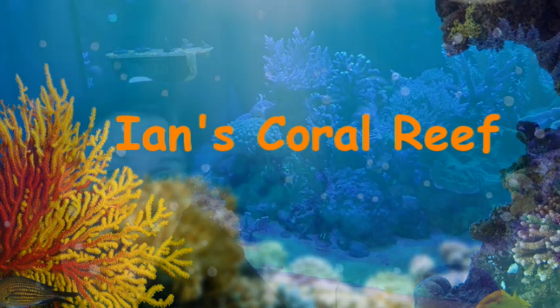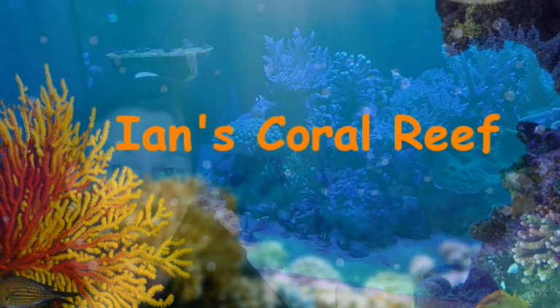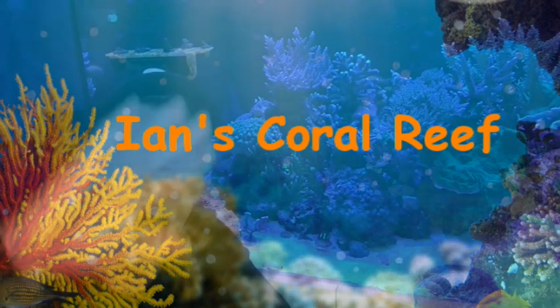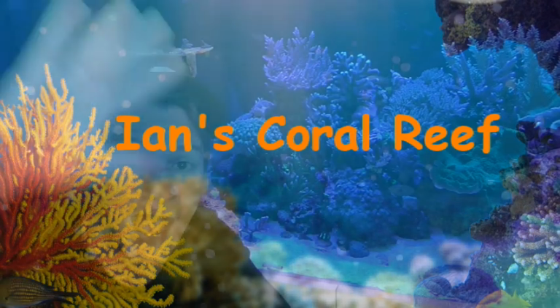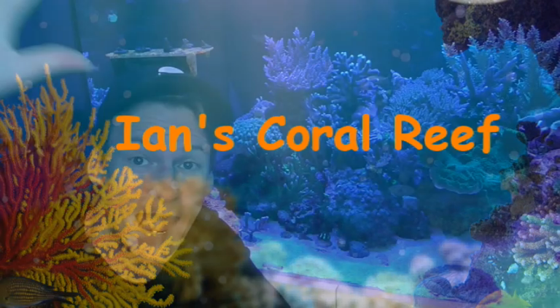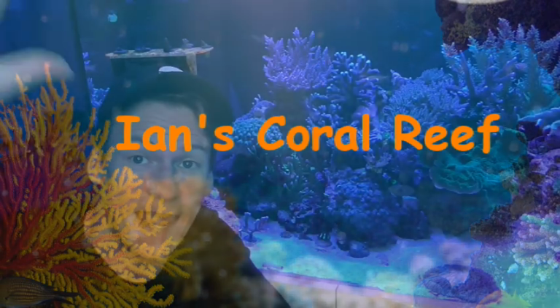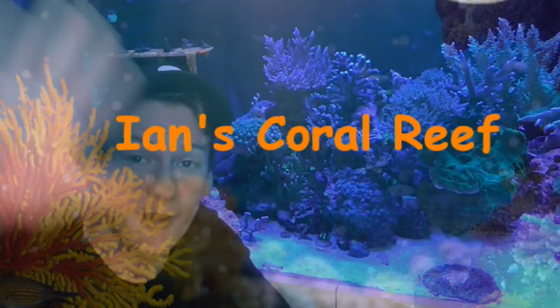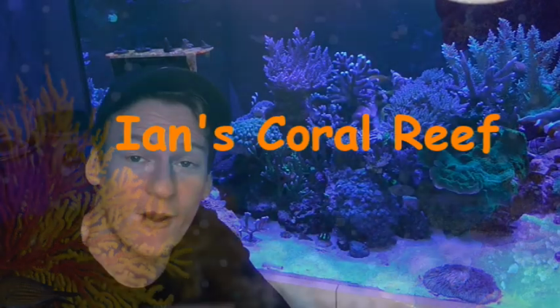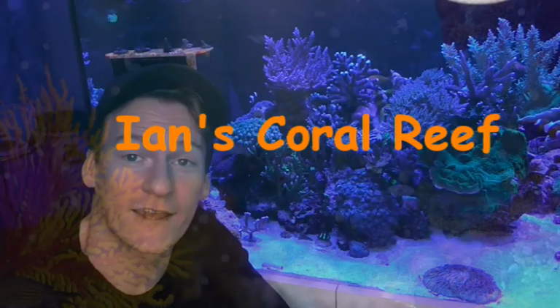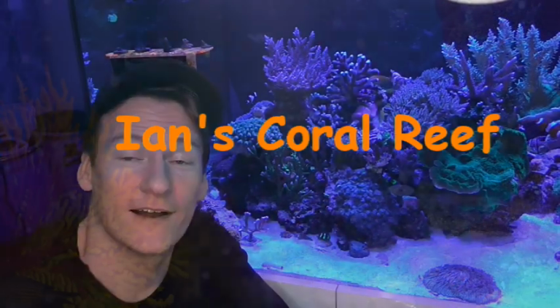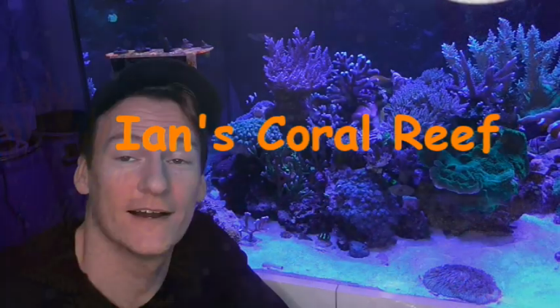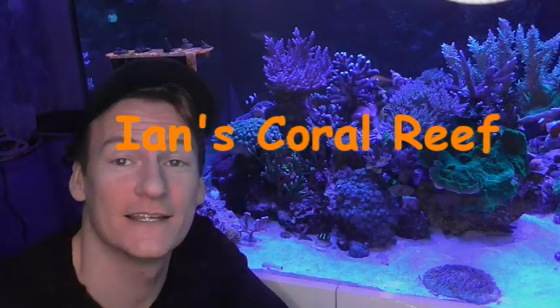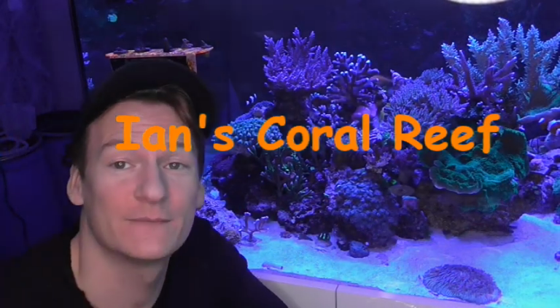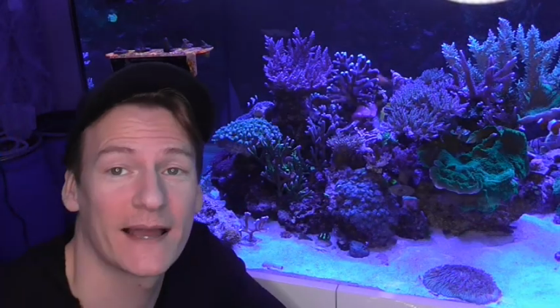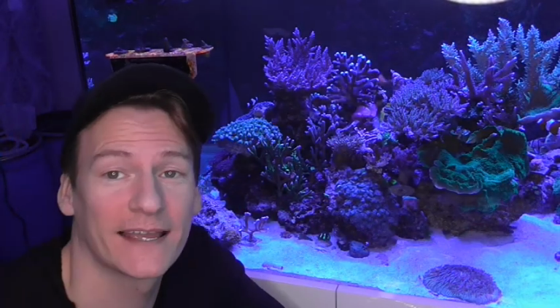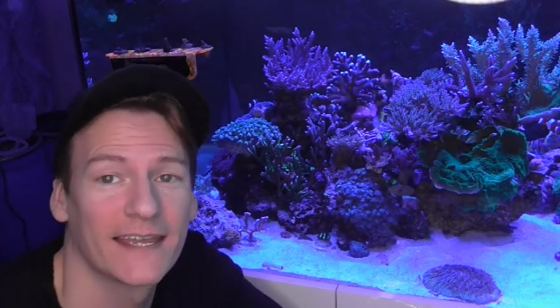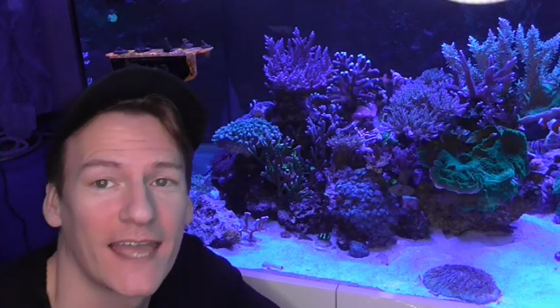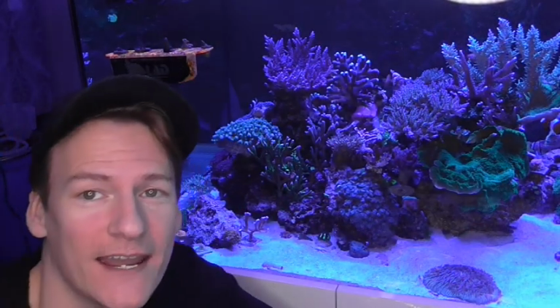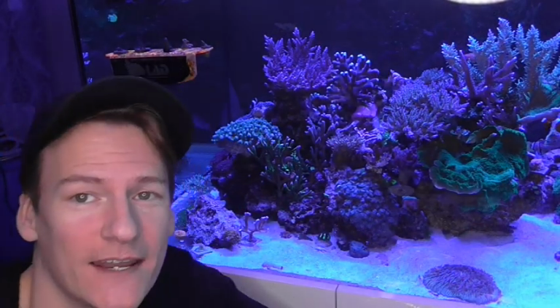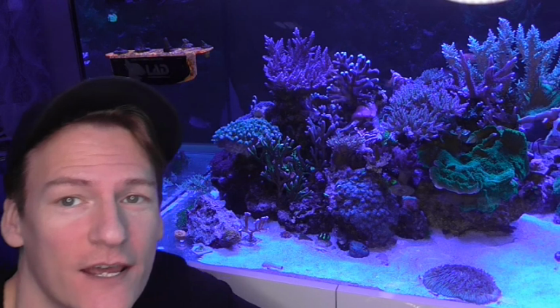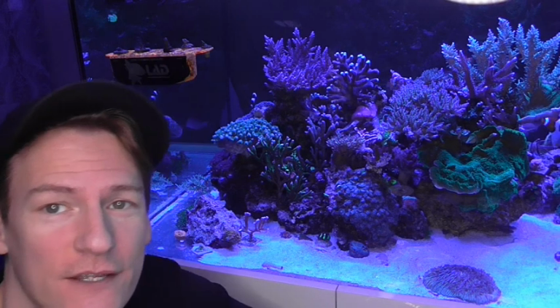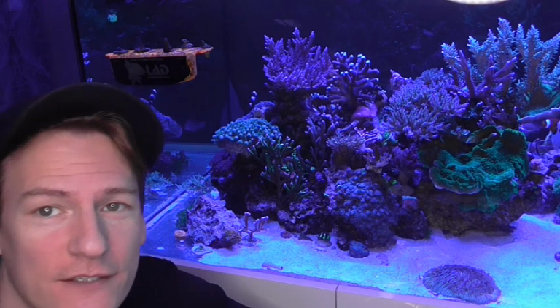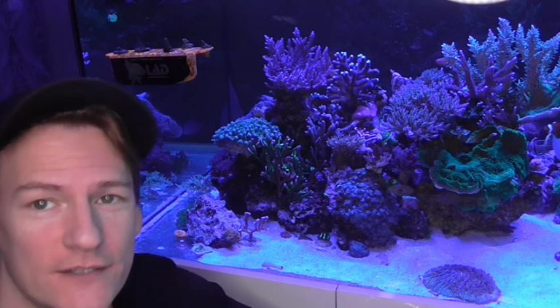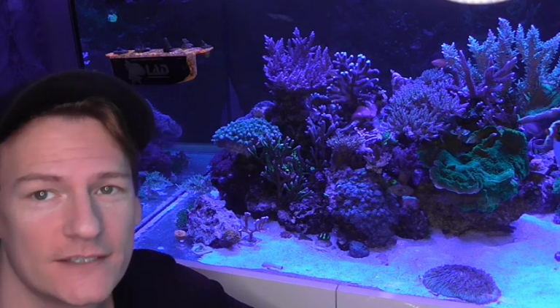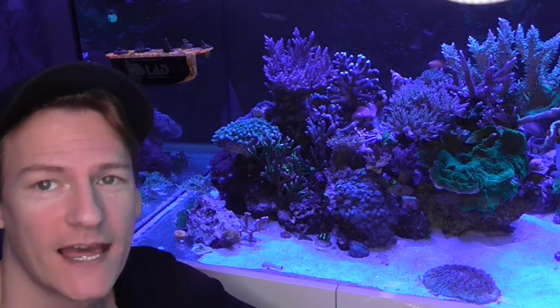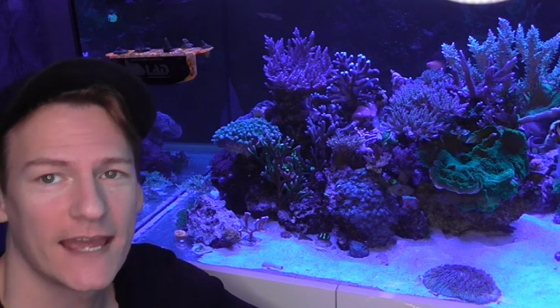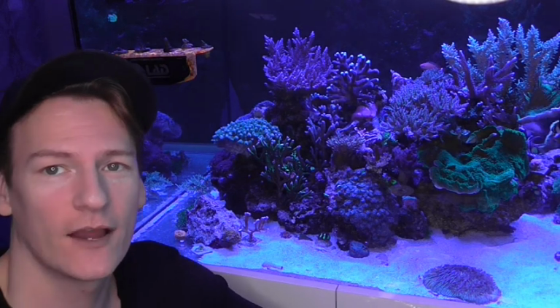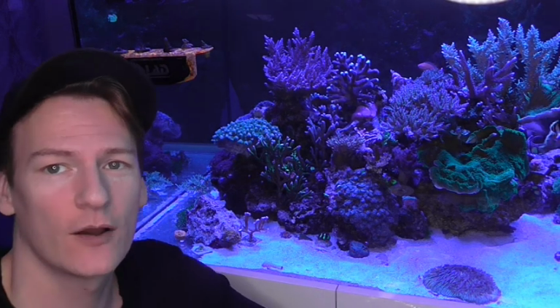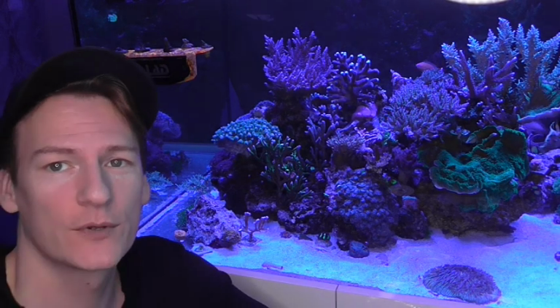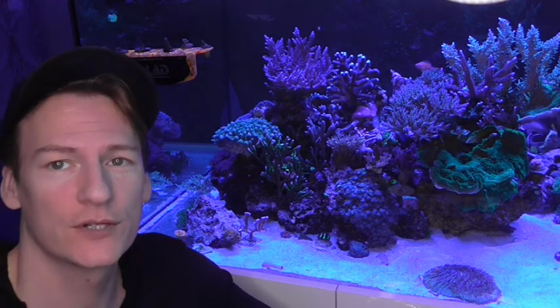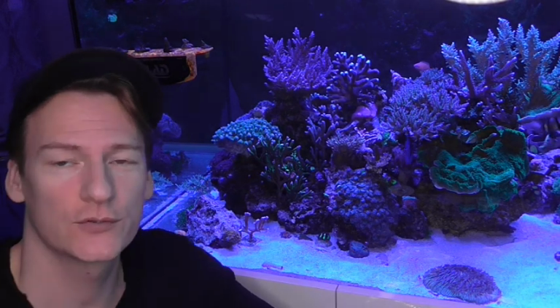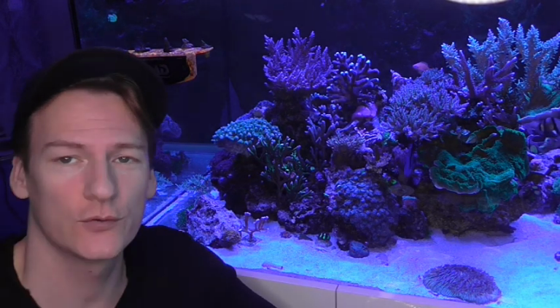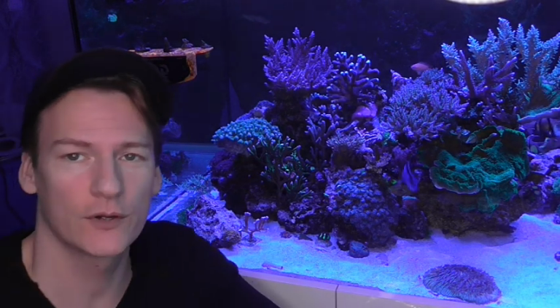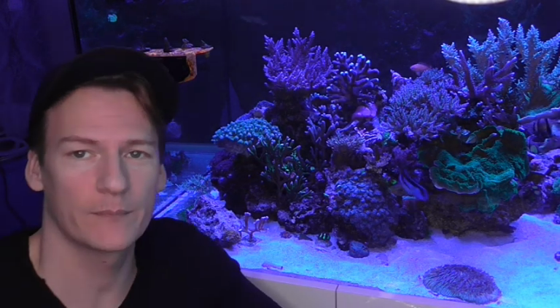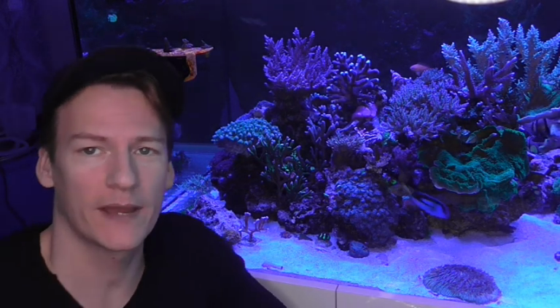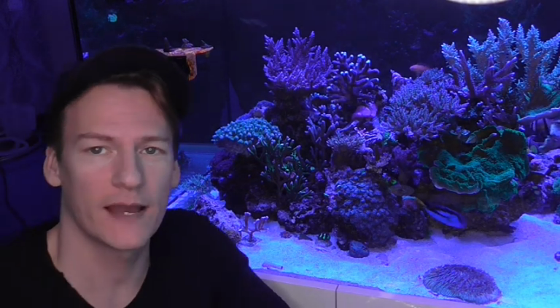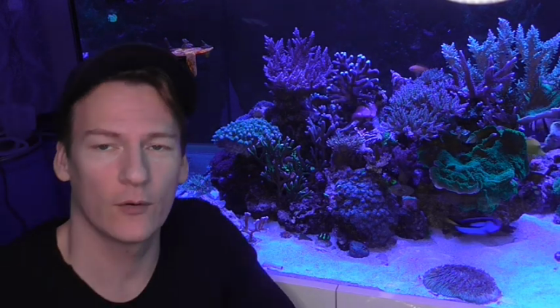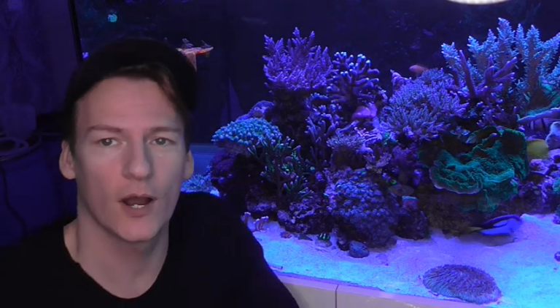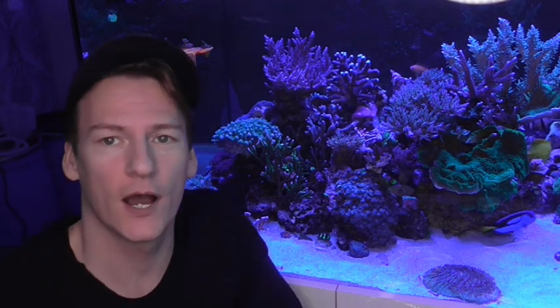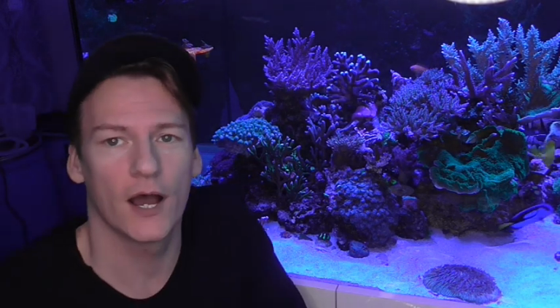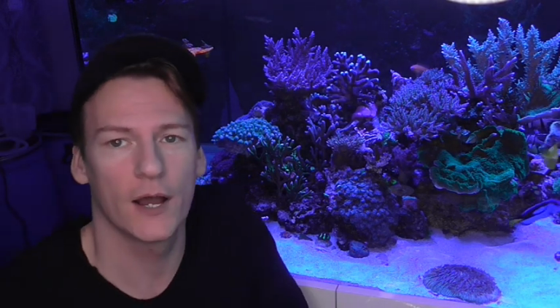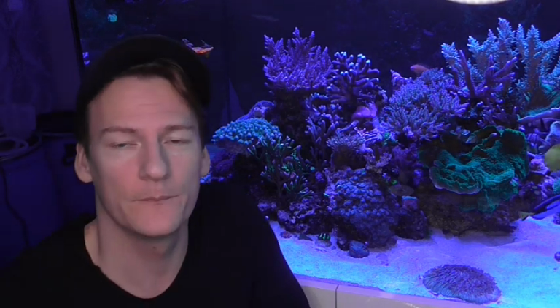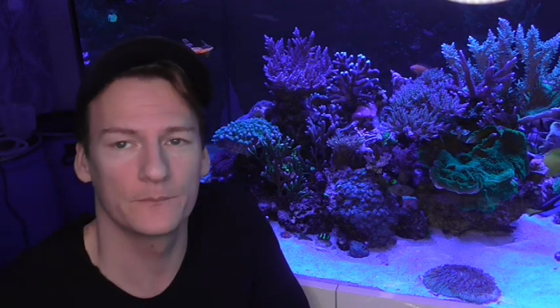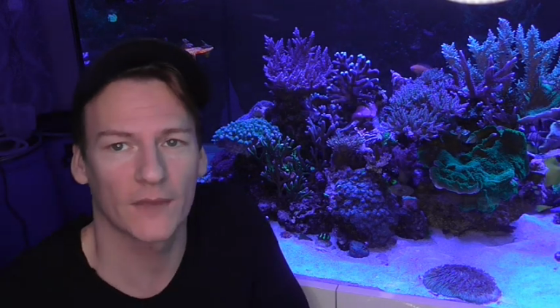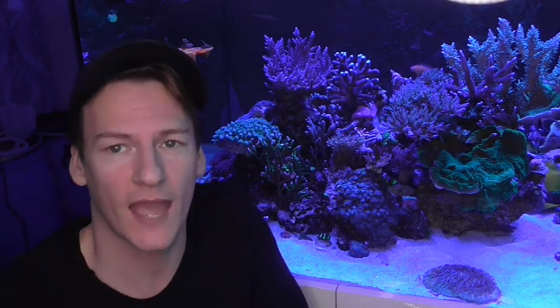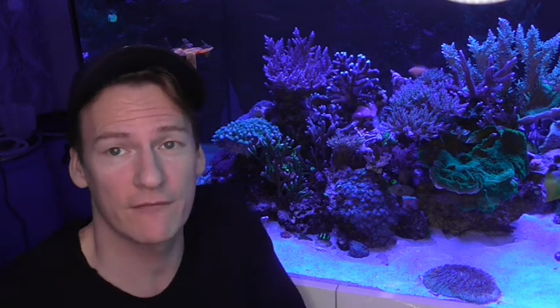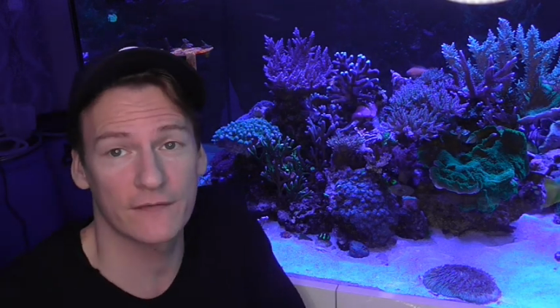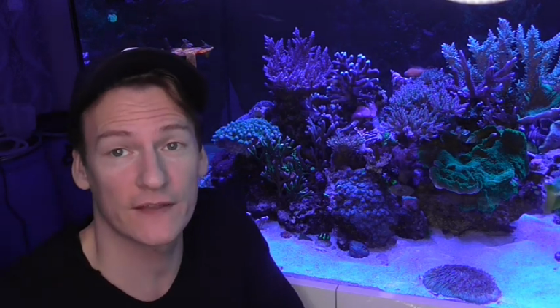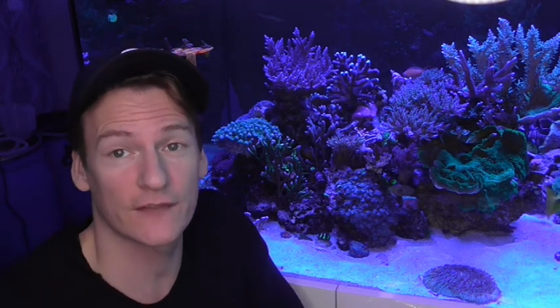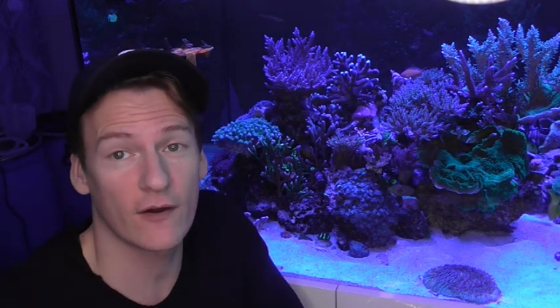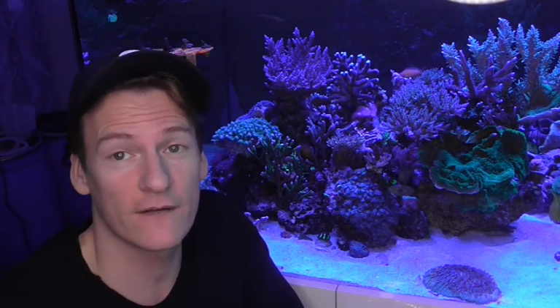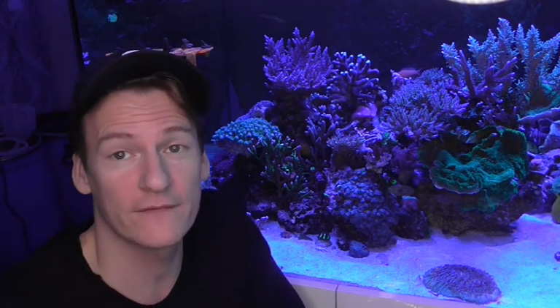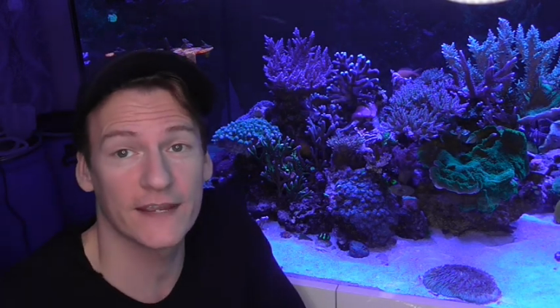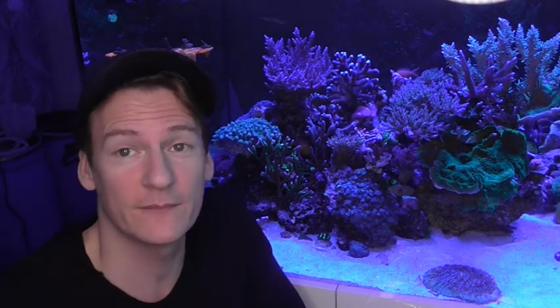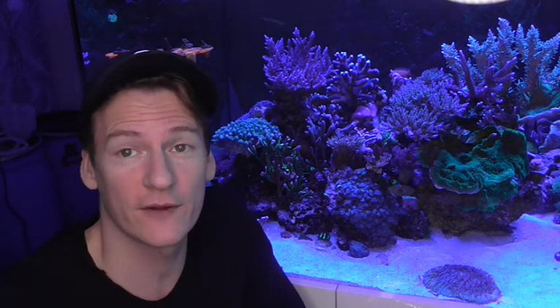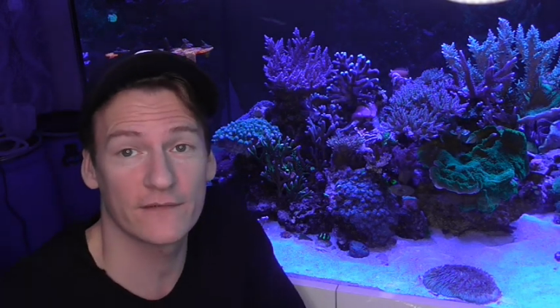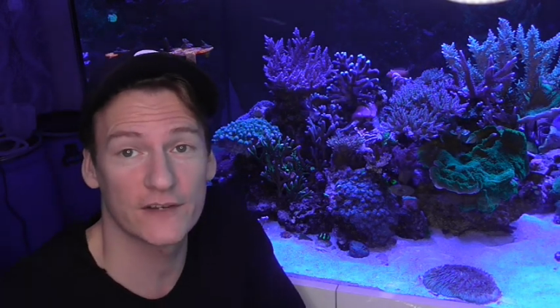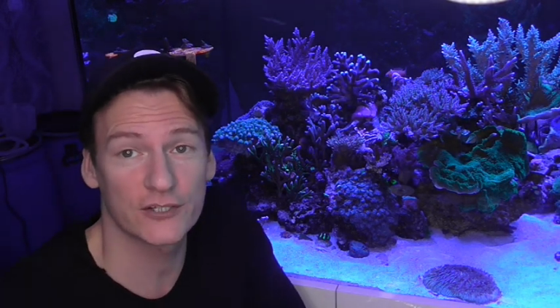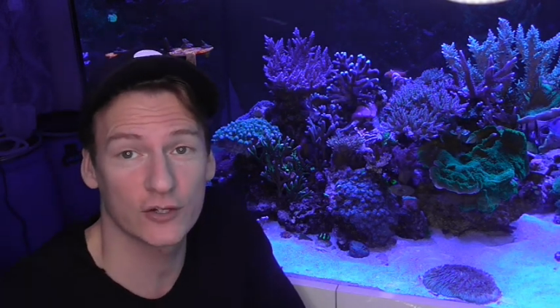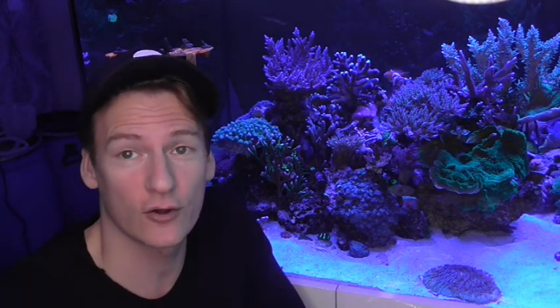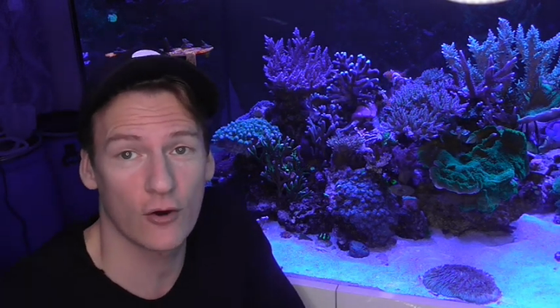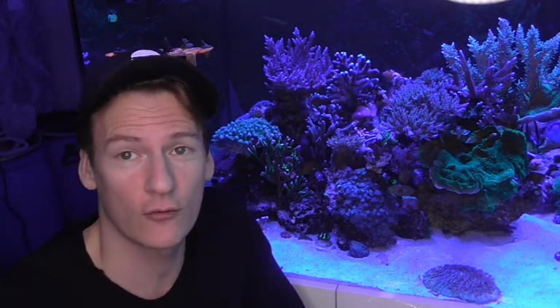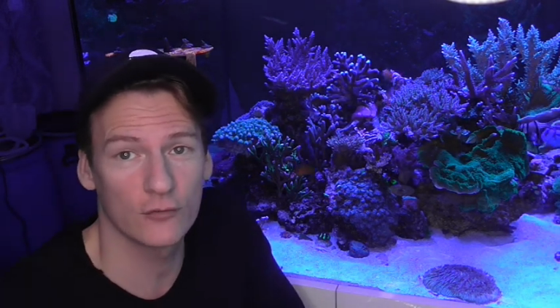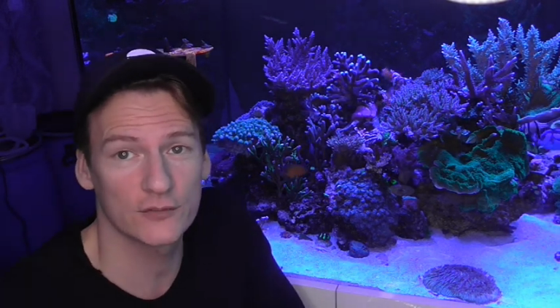Hey, alright guys, back again. So today I'm going to talk about everything that I feed my fish and corals.